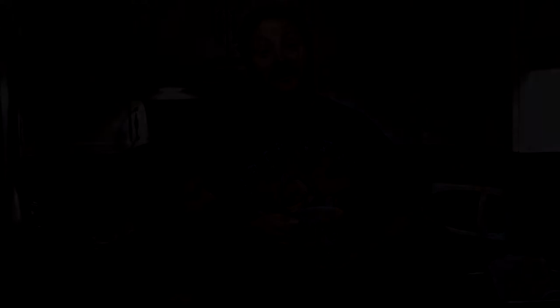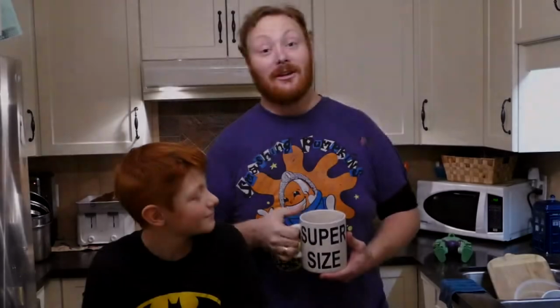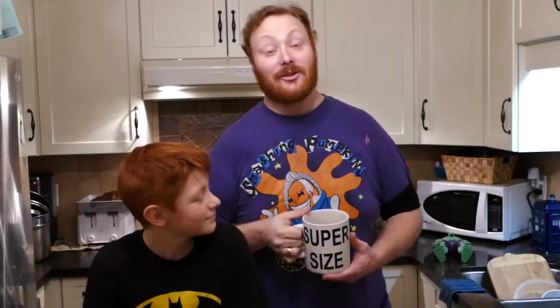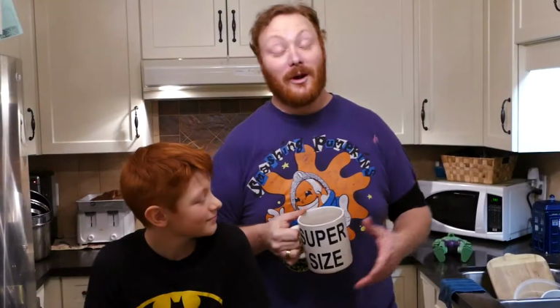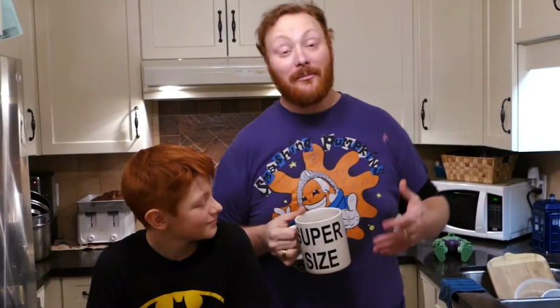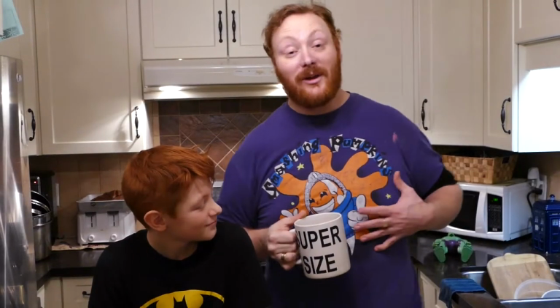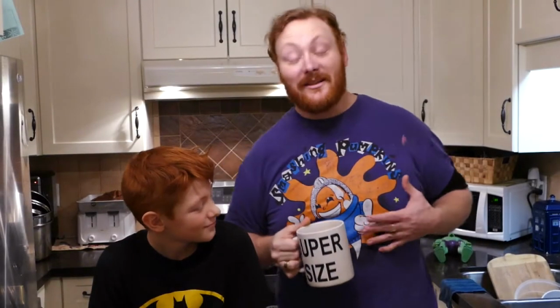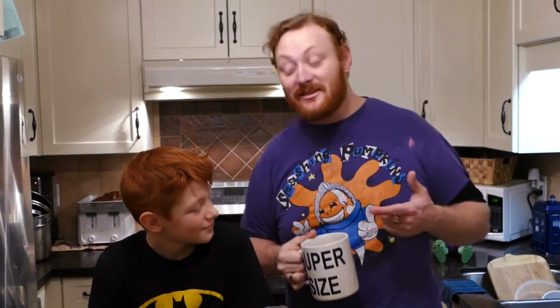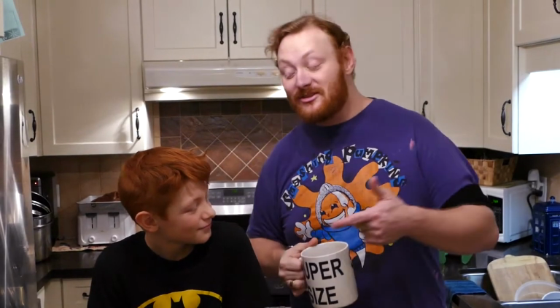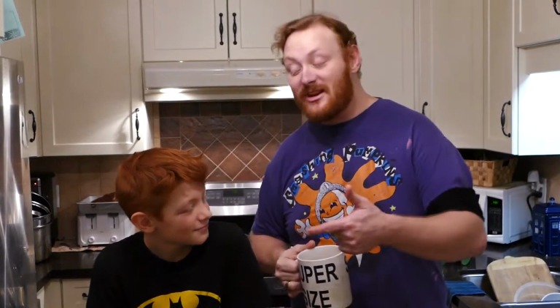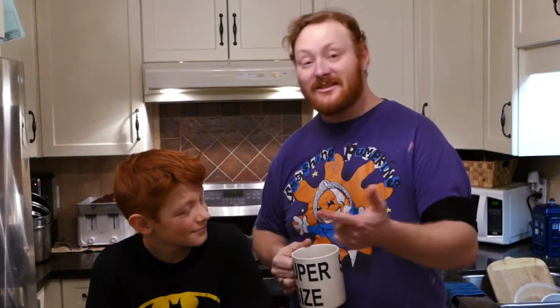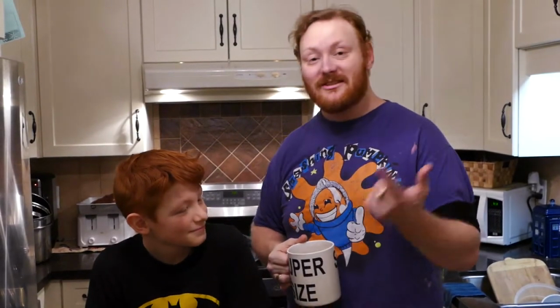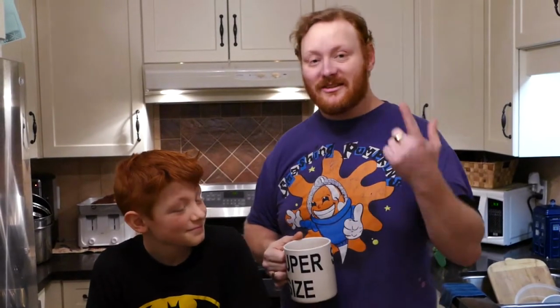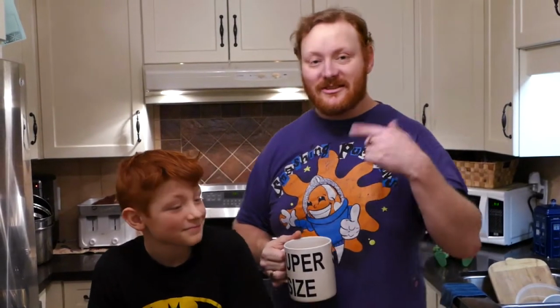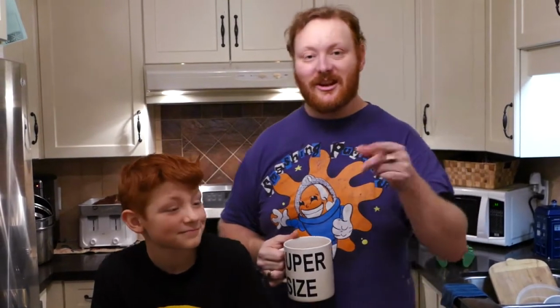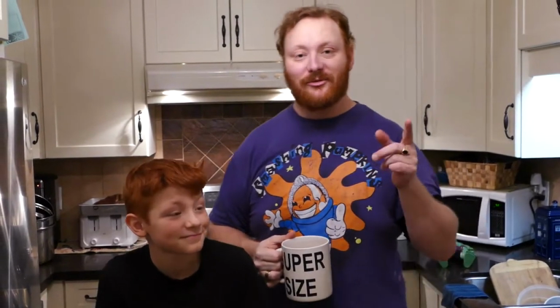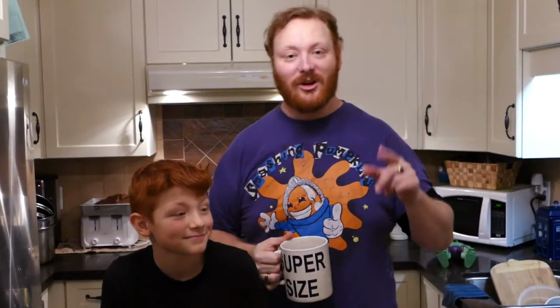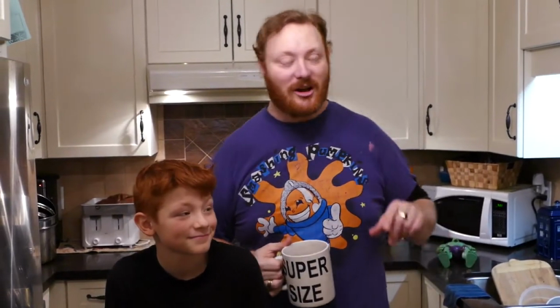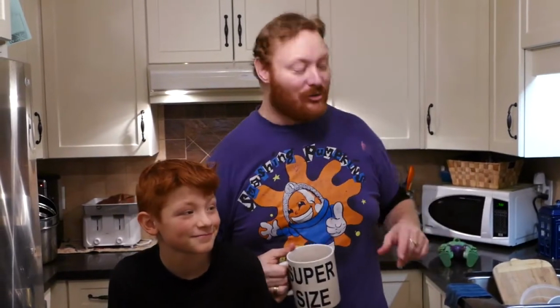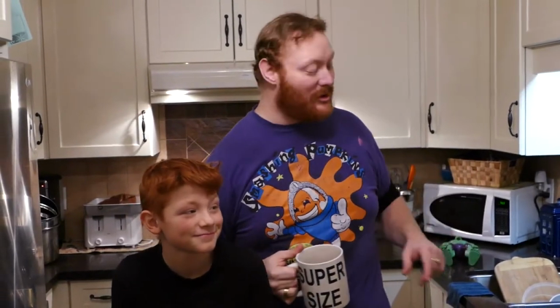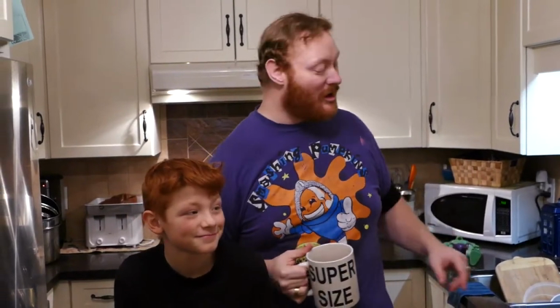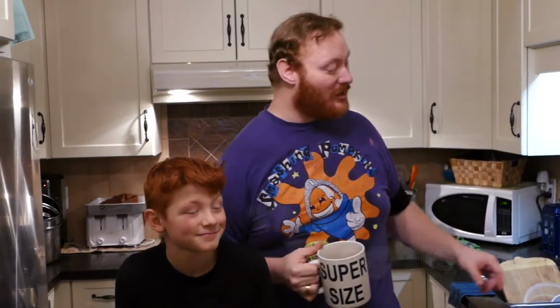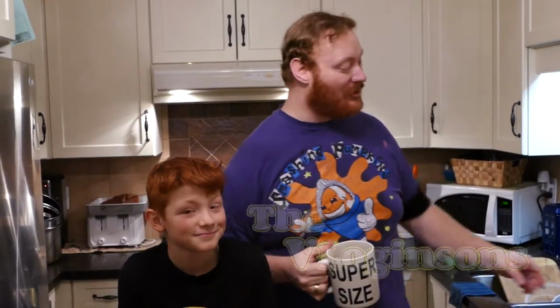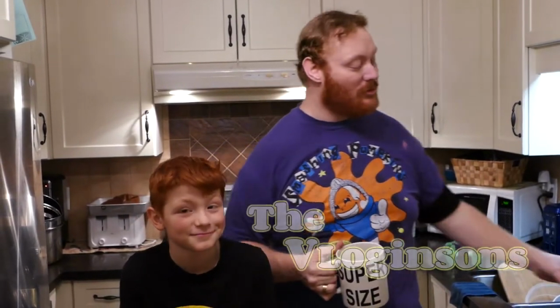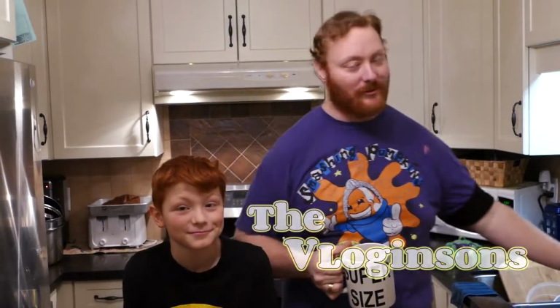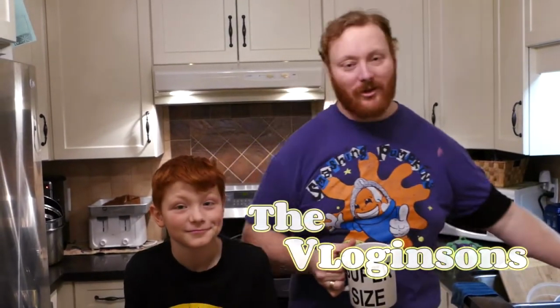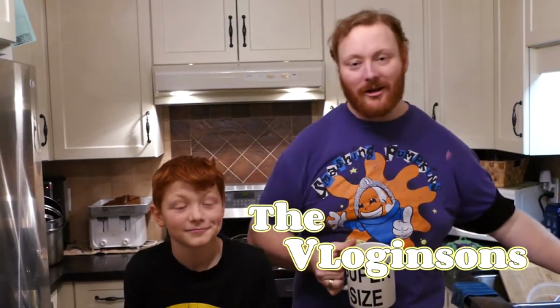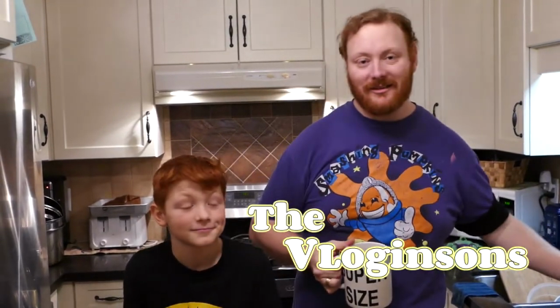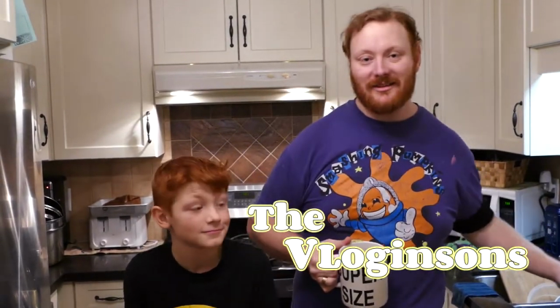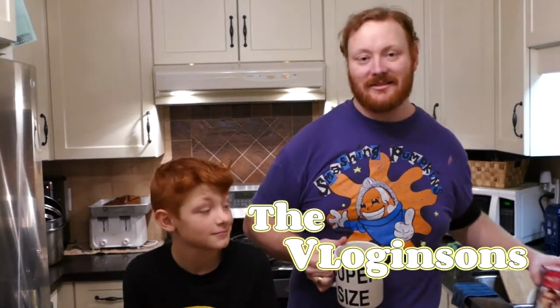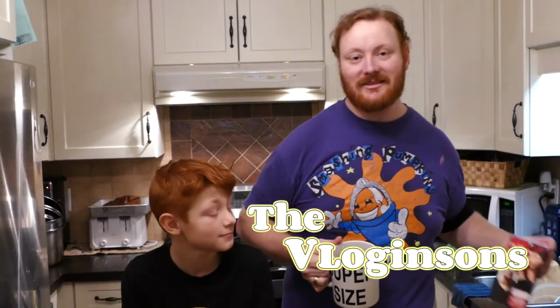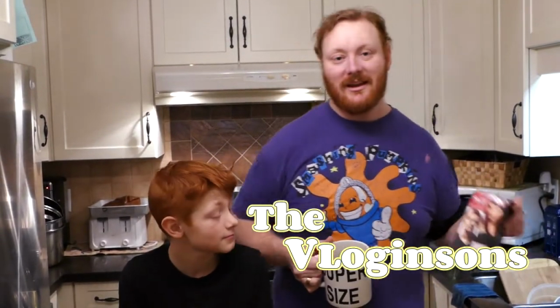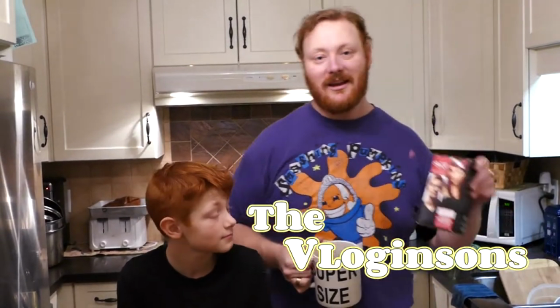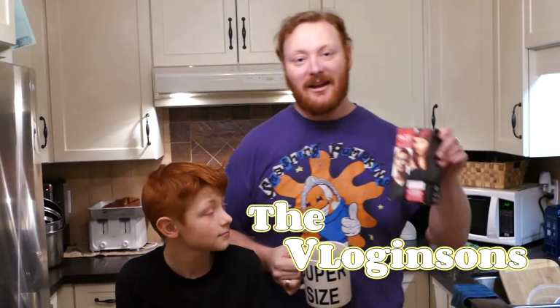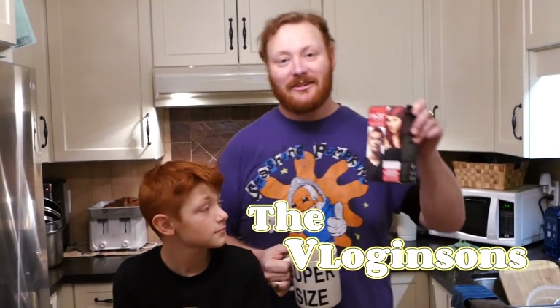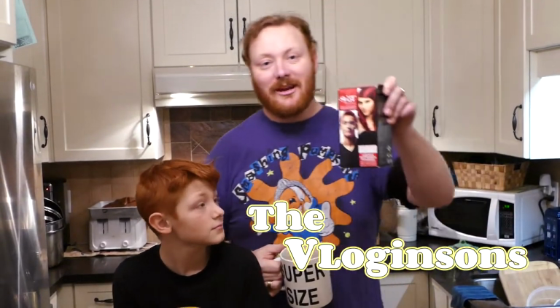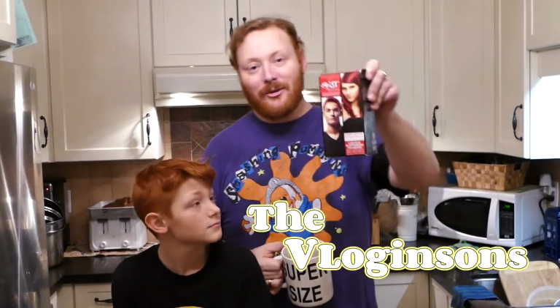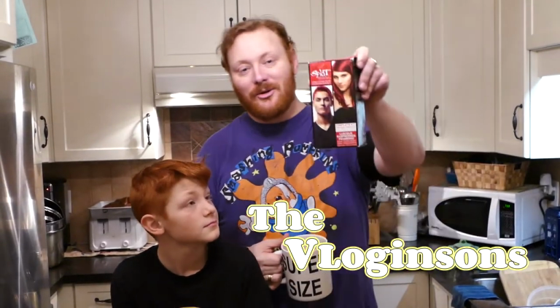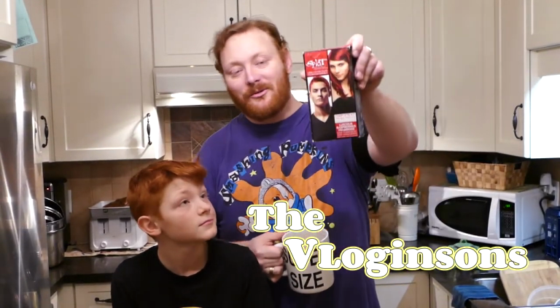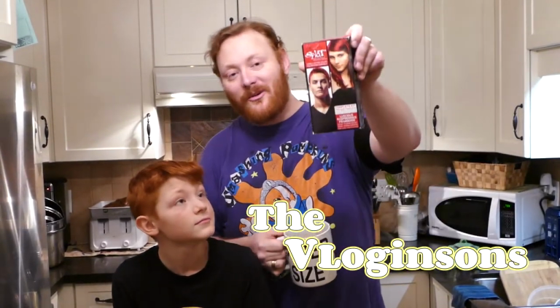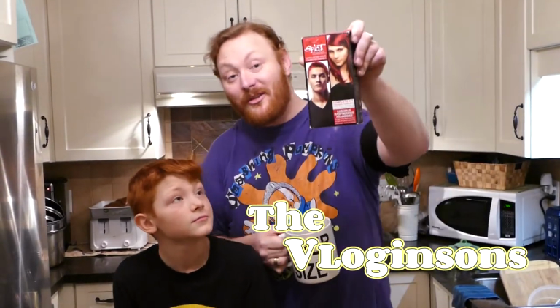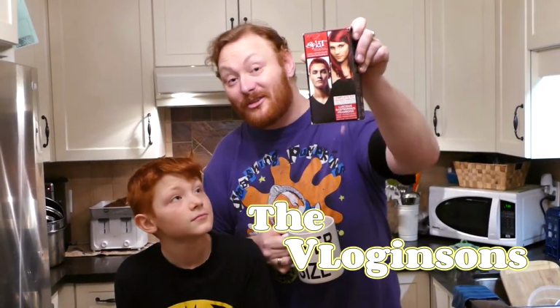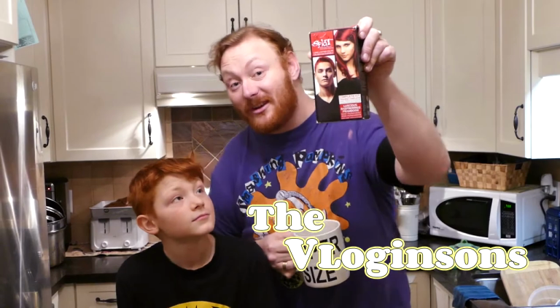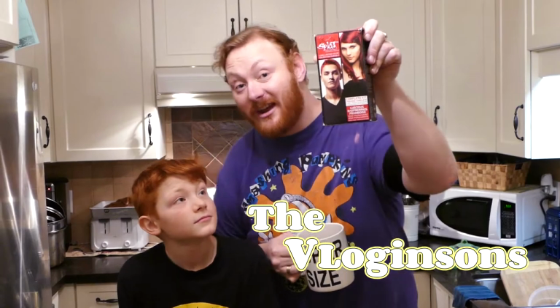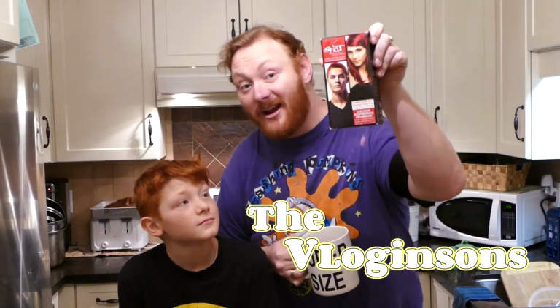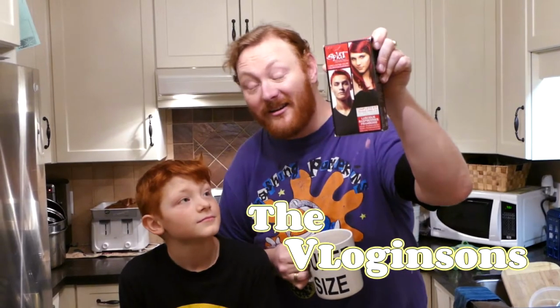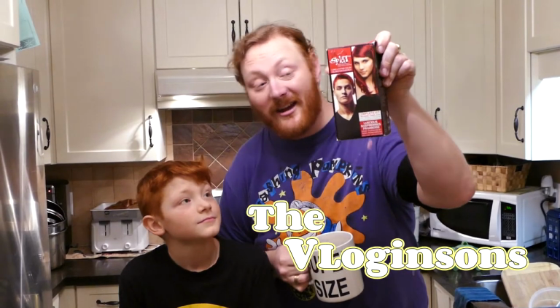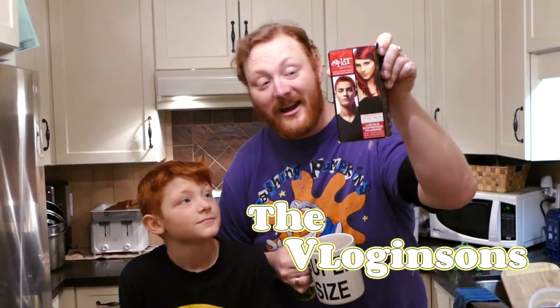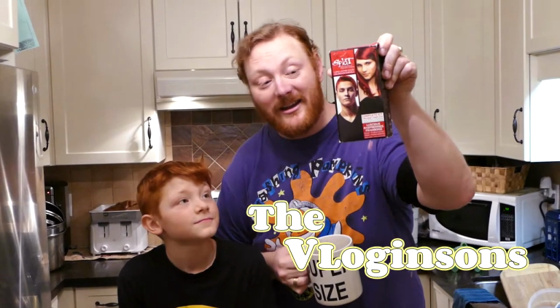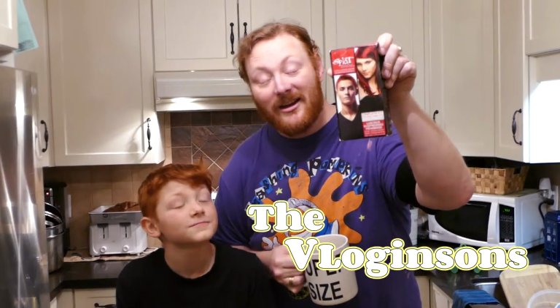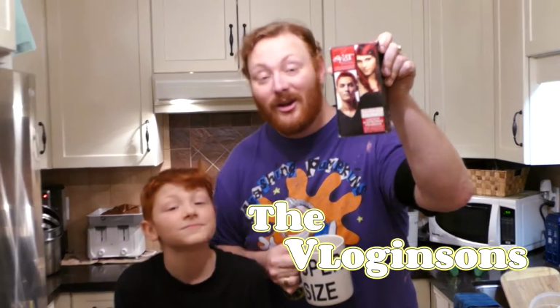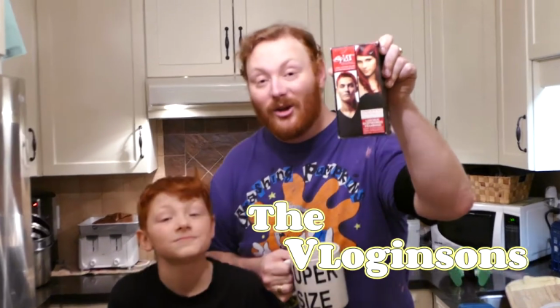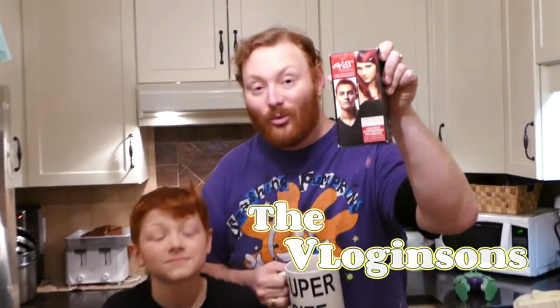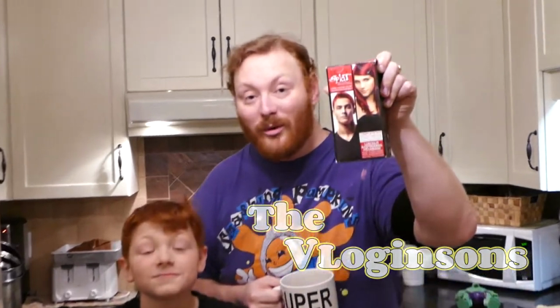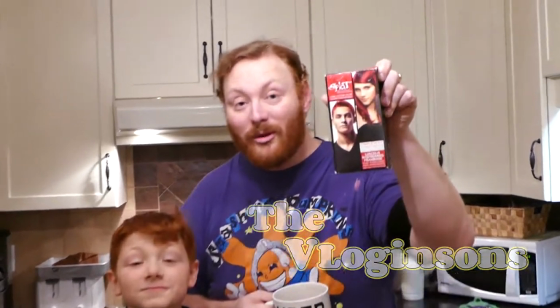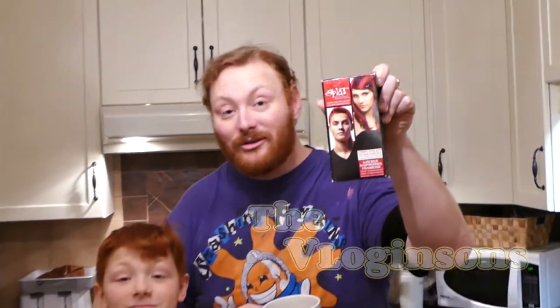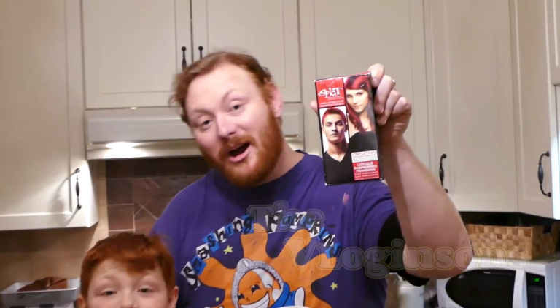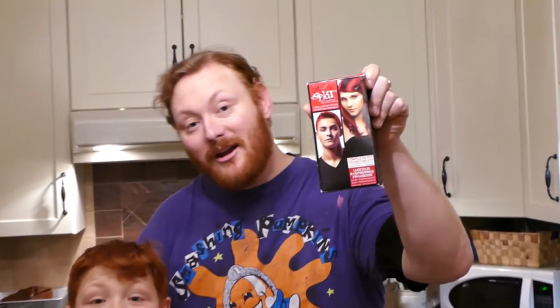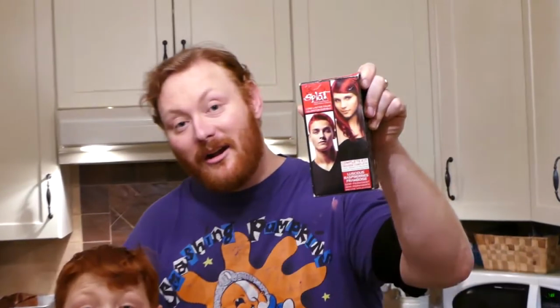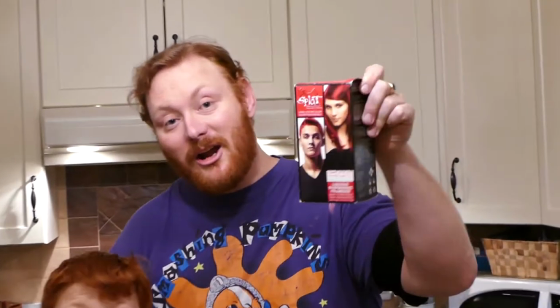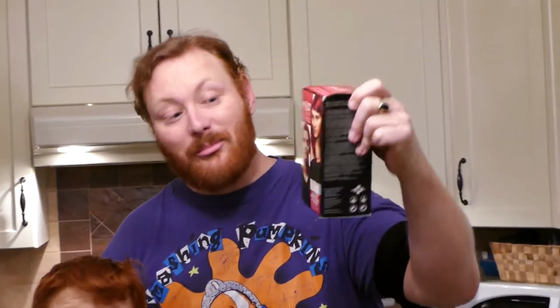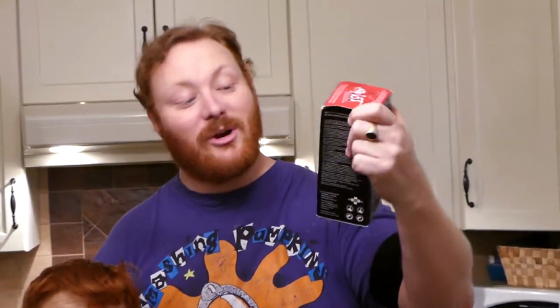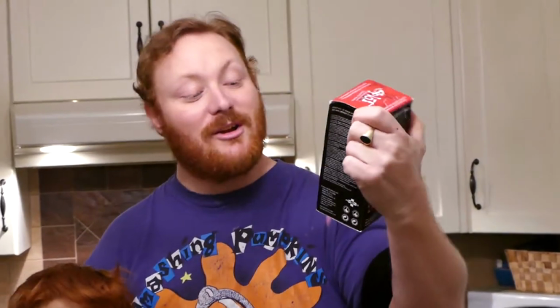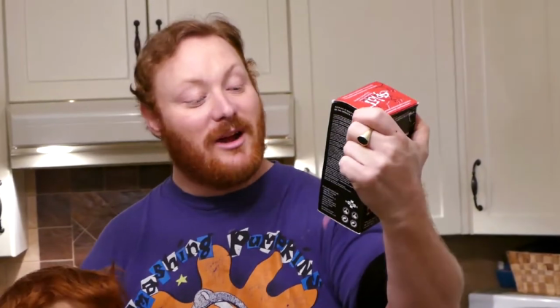So I'm Brad, this is Jason, this is our vlog. We are two of the Vlogginsons, and today we're doing father-son hair dye. We're both dyeing our hair bright red.